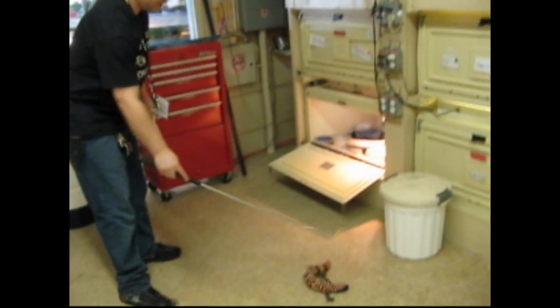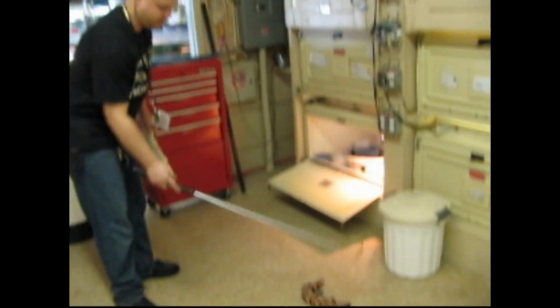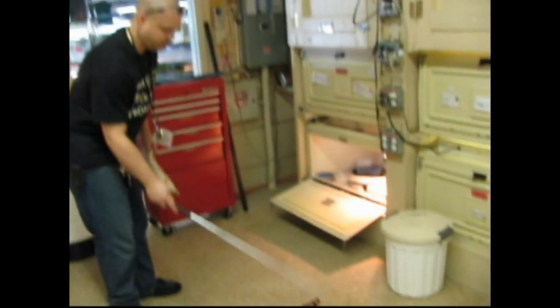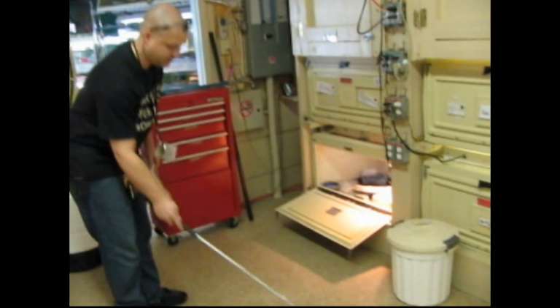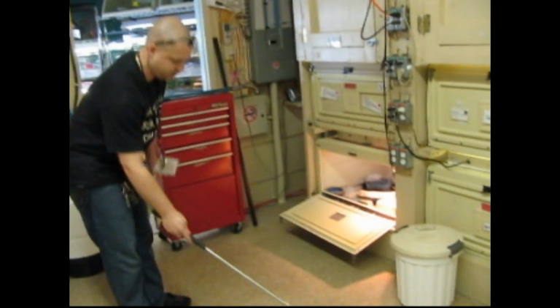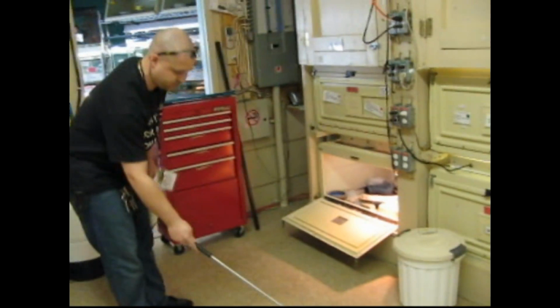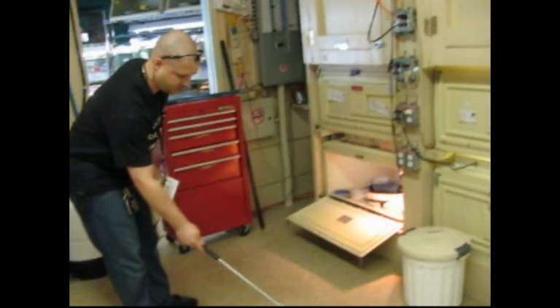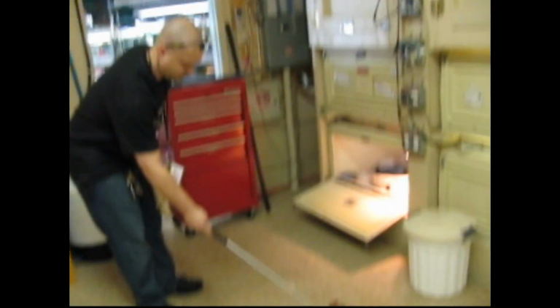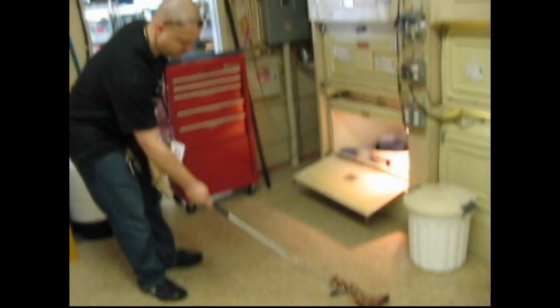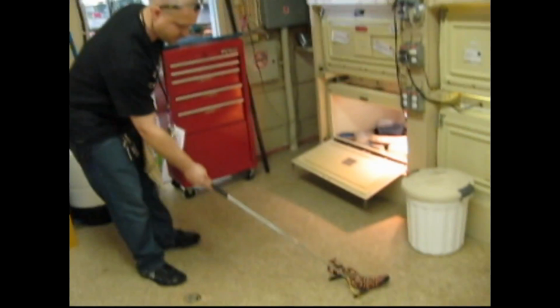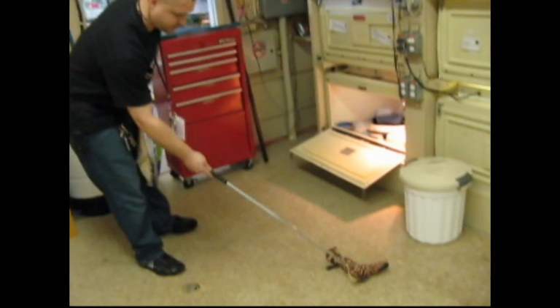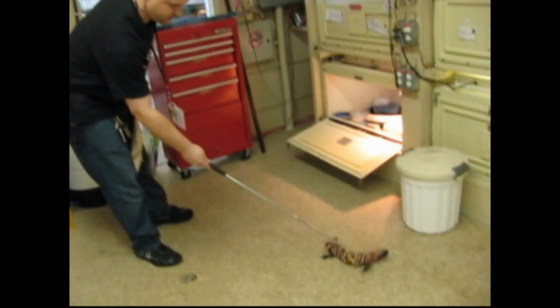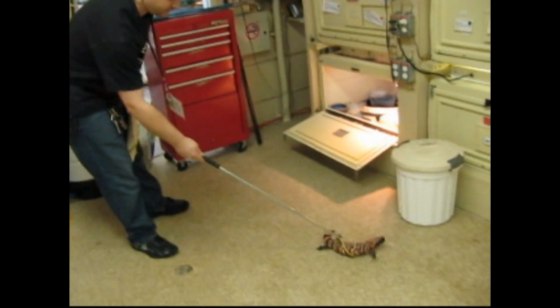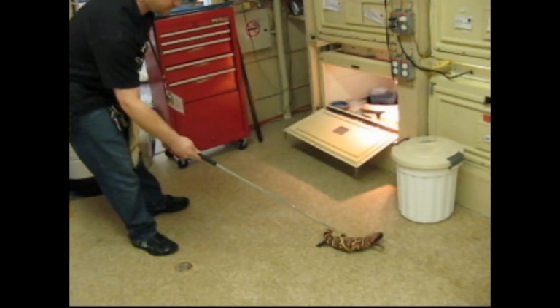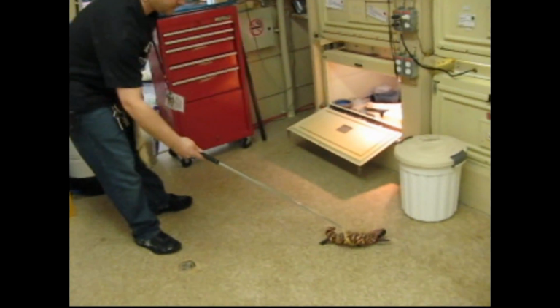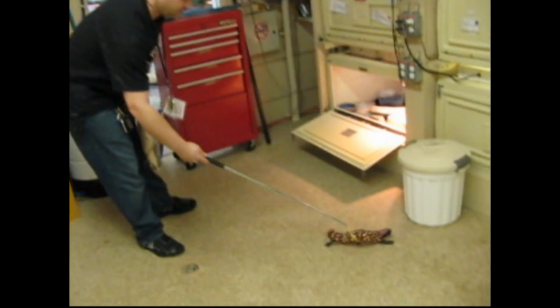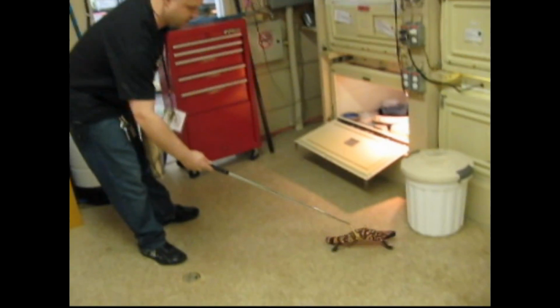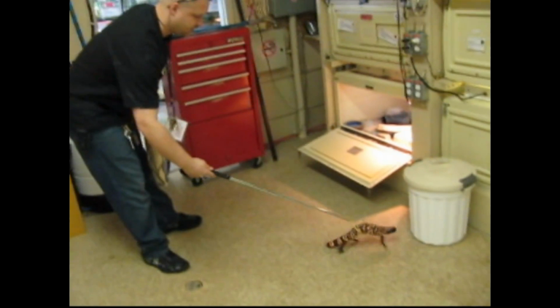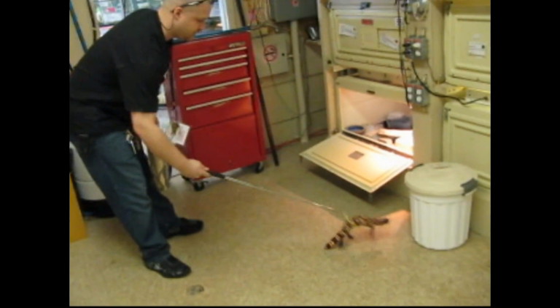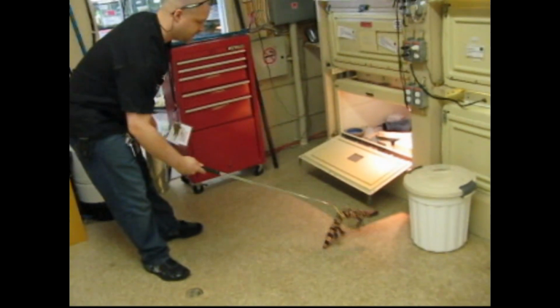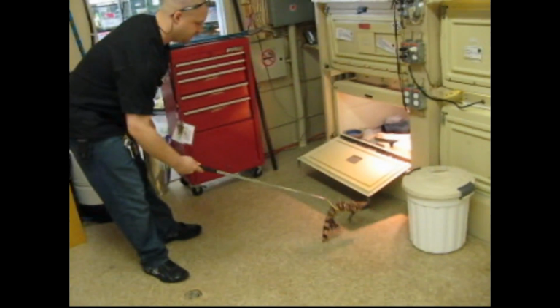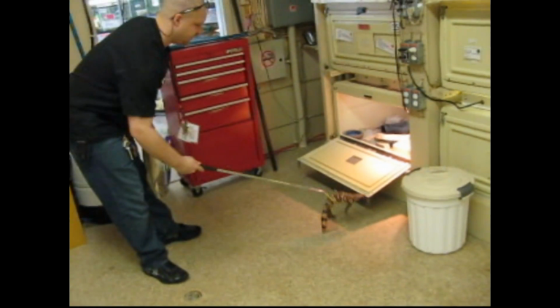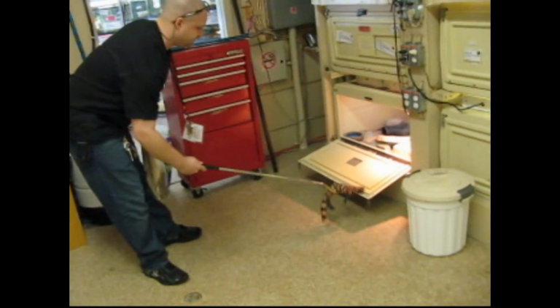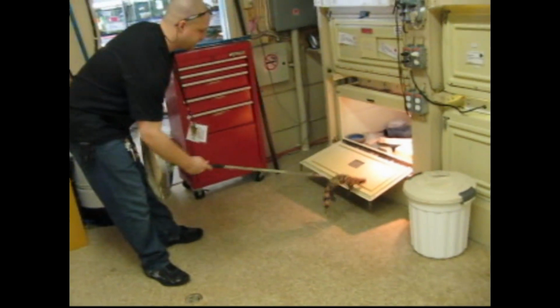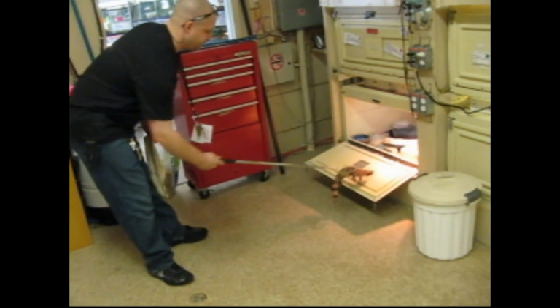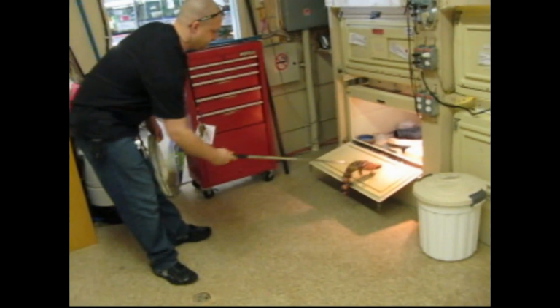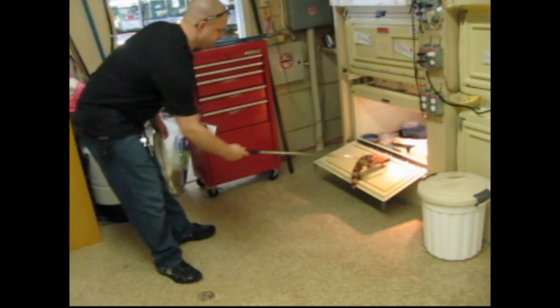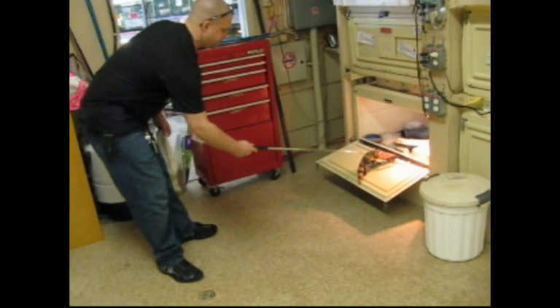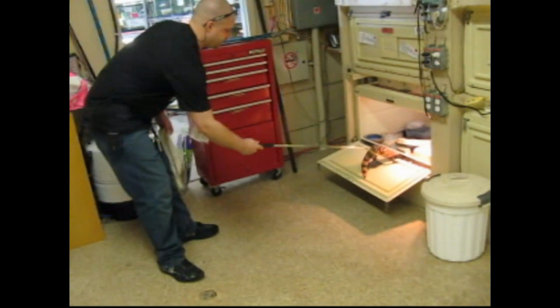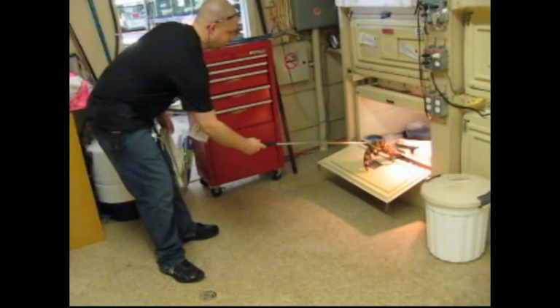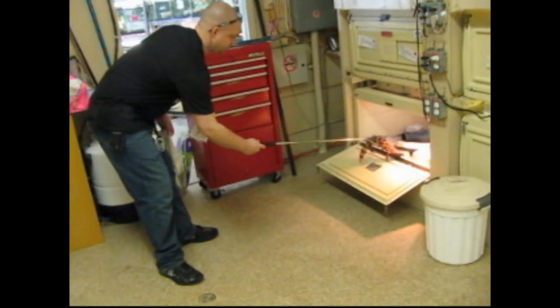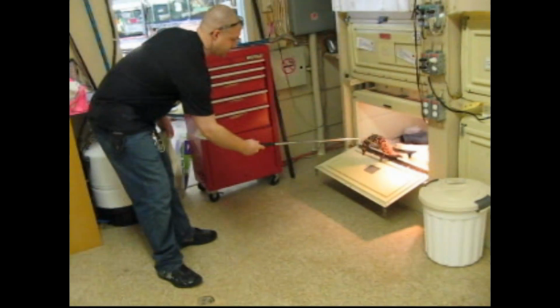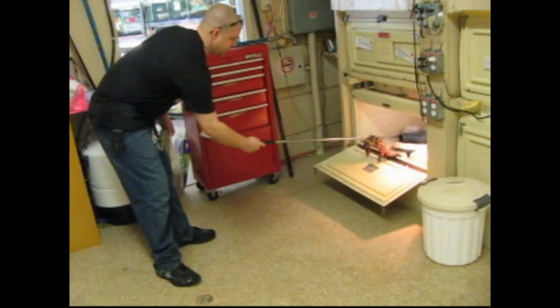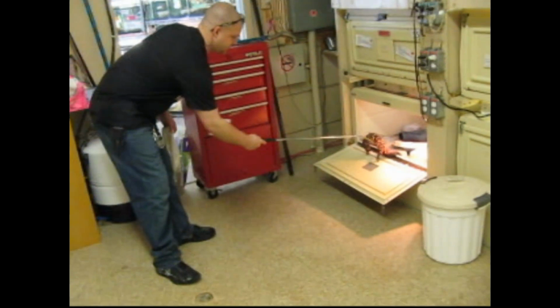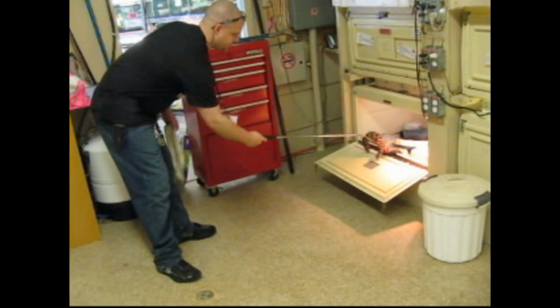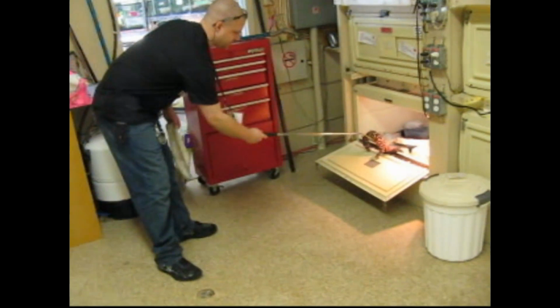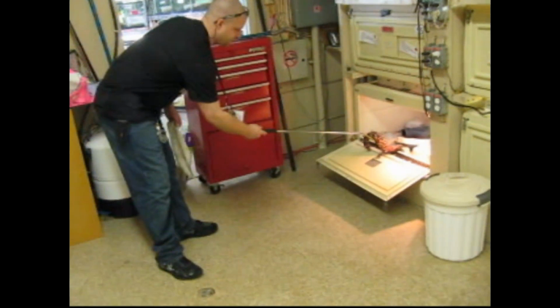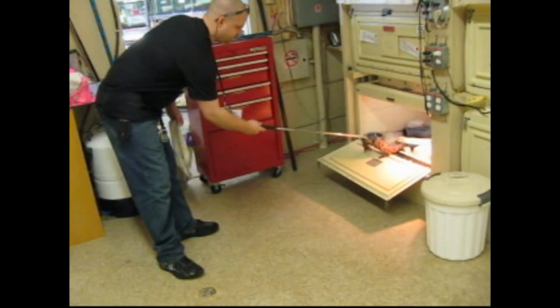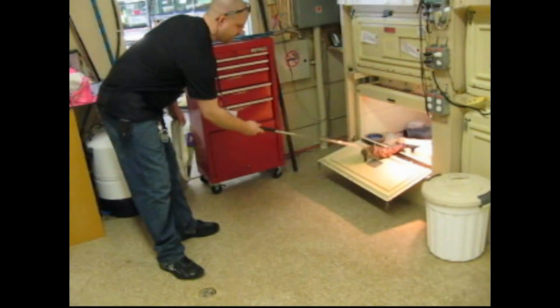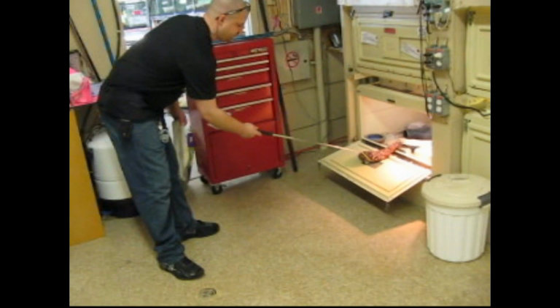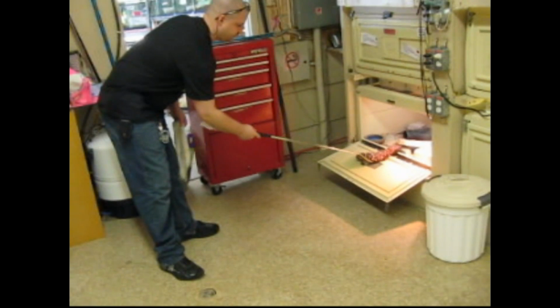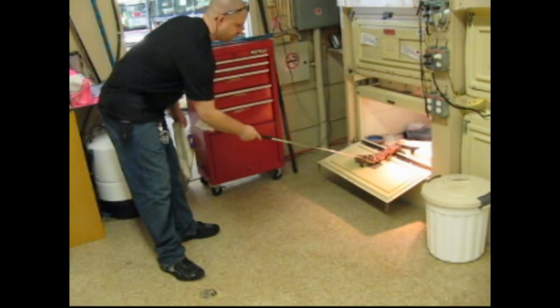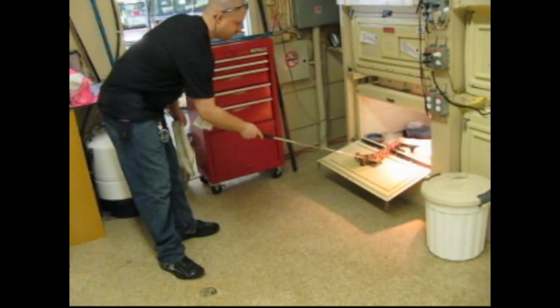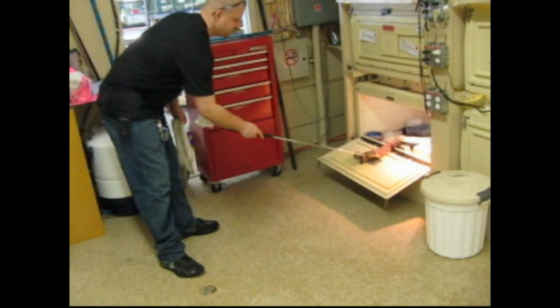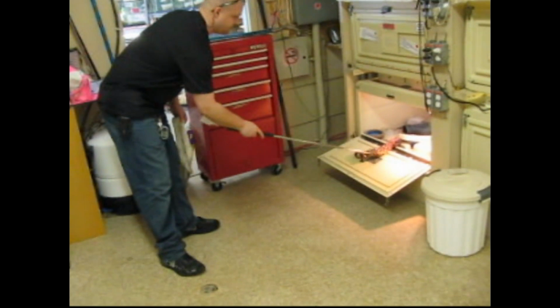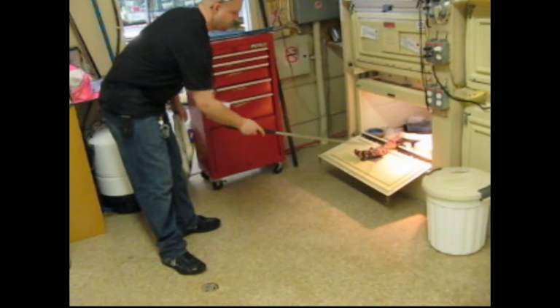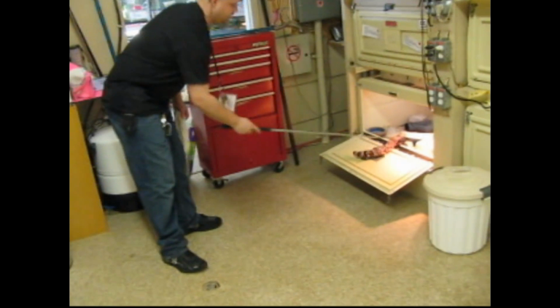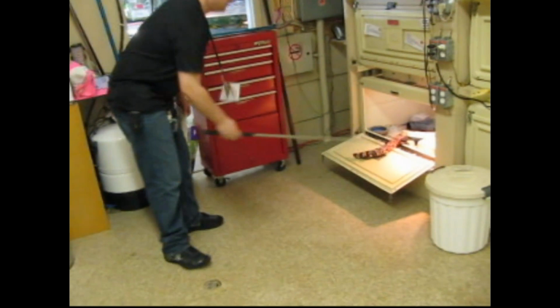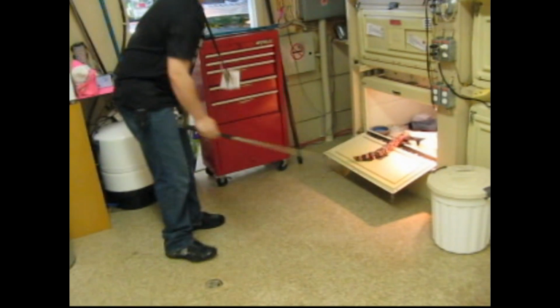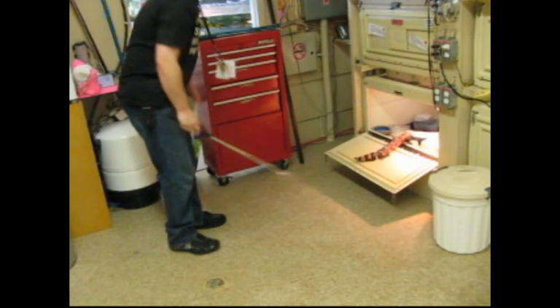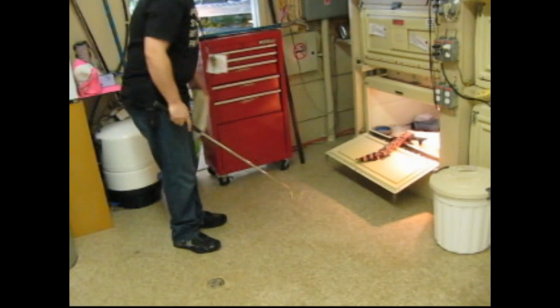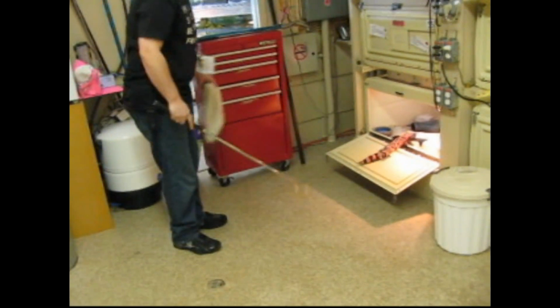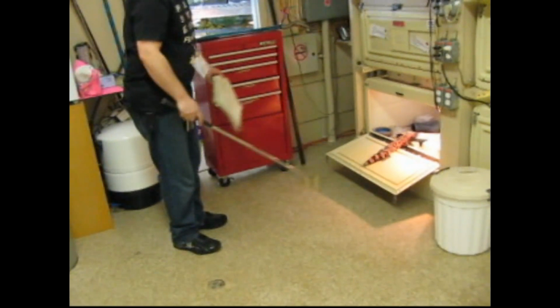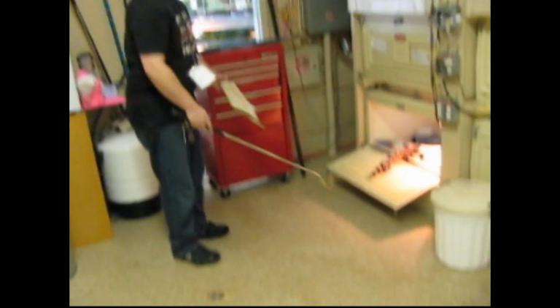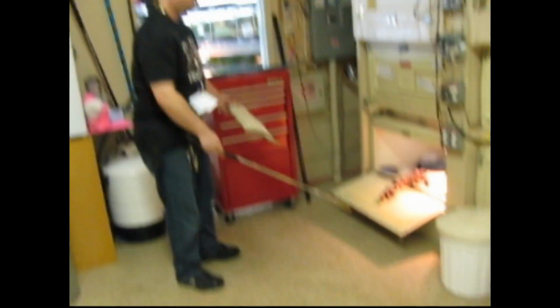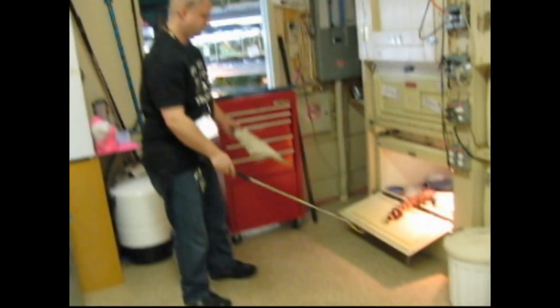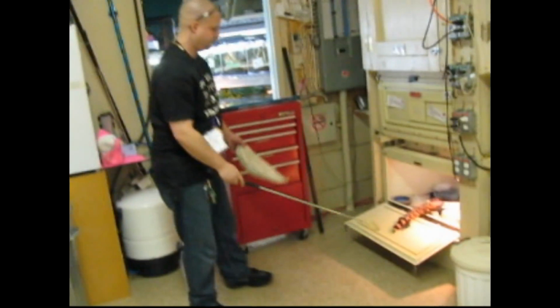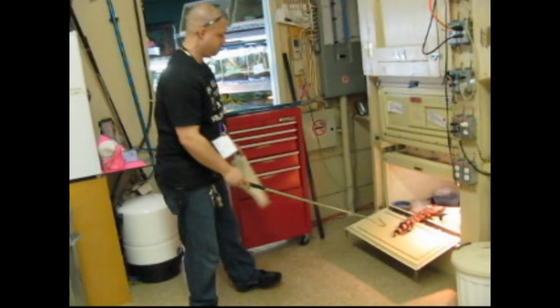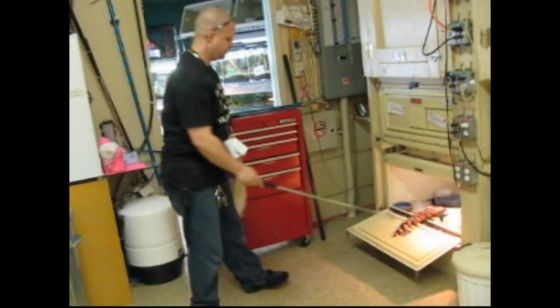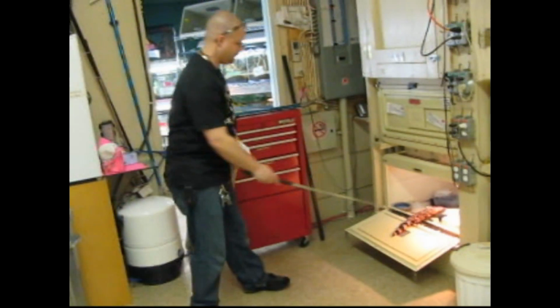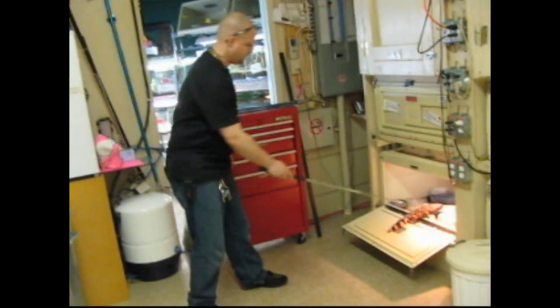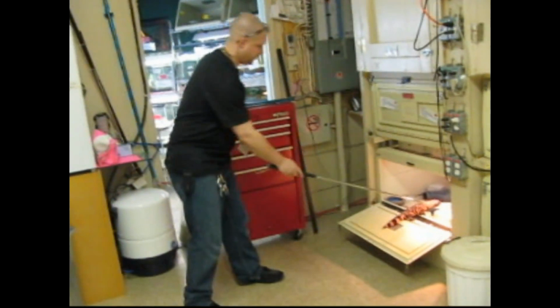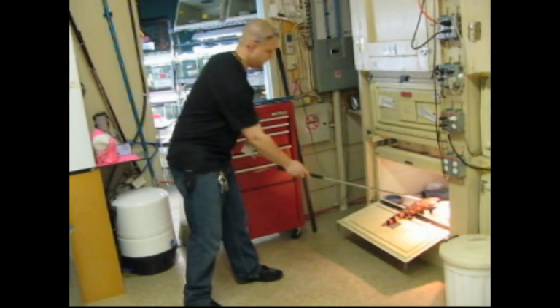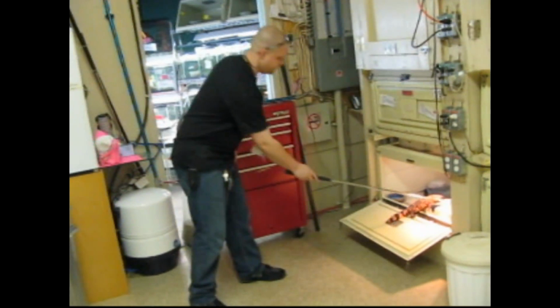One way is you can use a hook and simply lift them into a cage like this. It's a lot safer than using your hands.